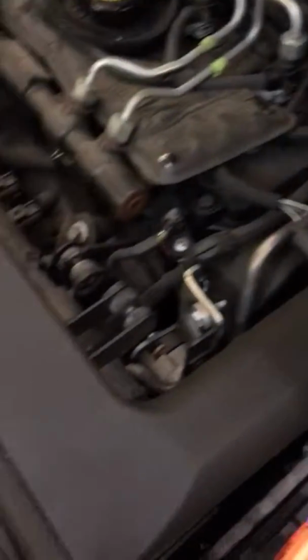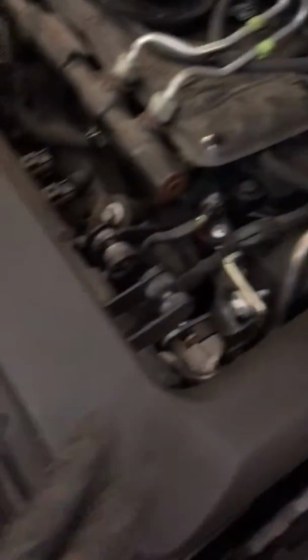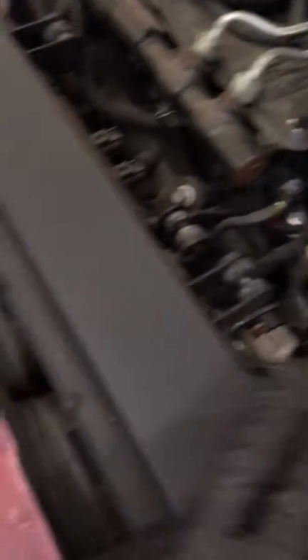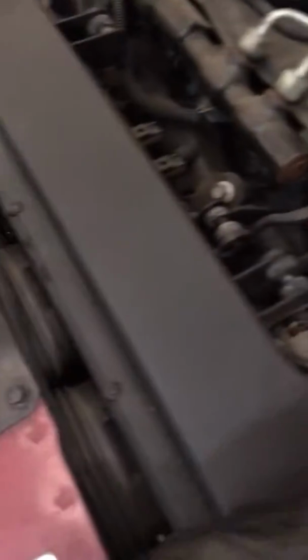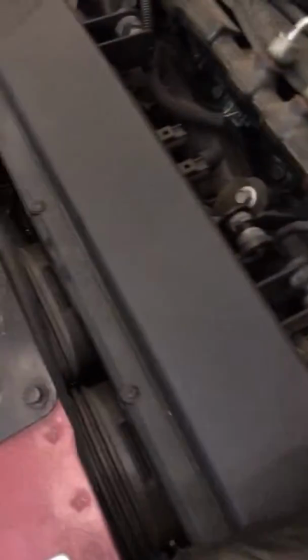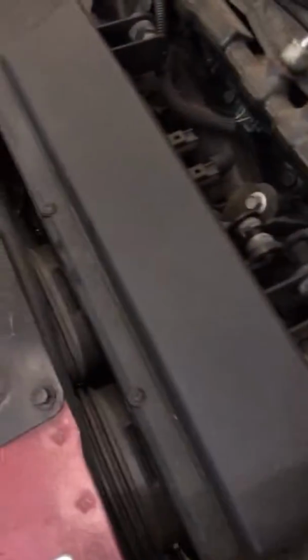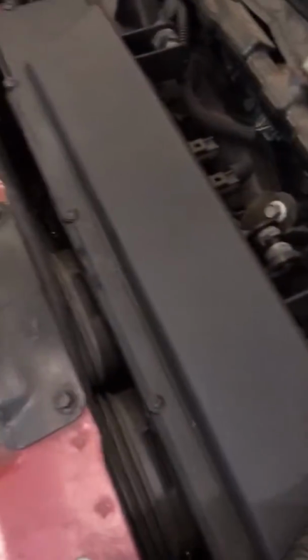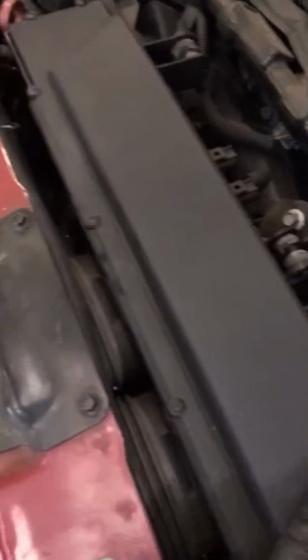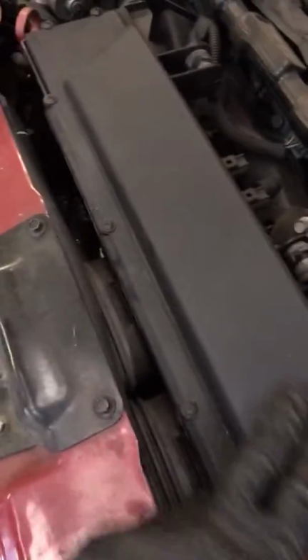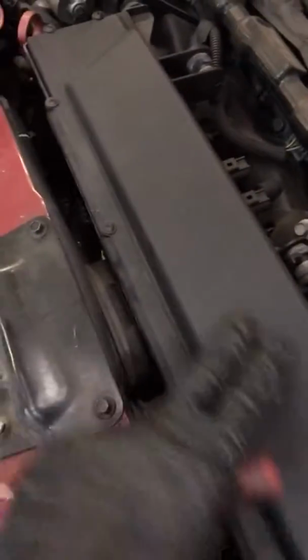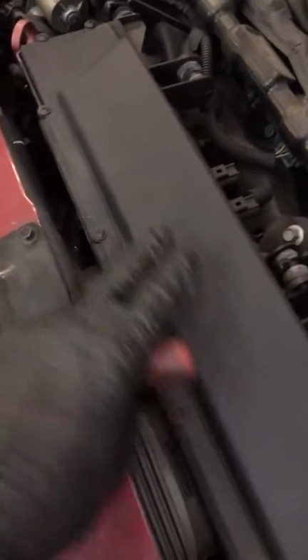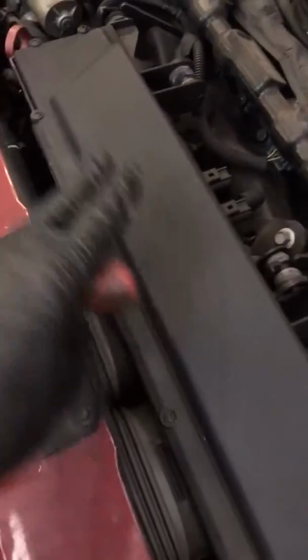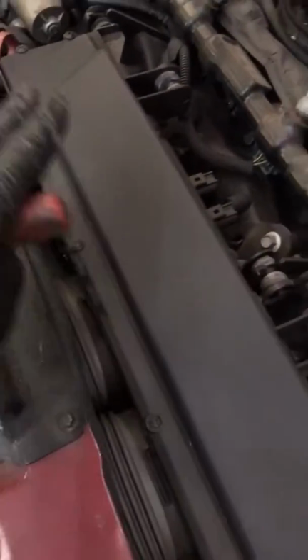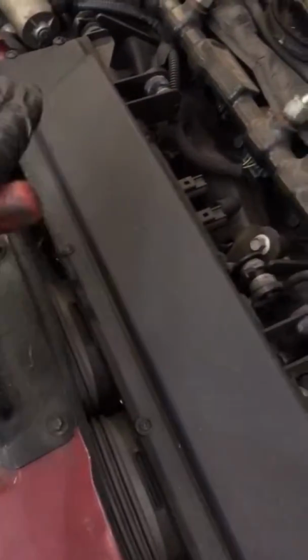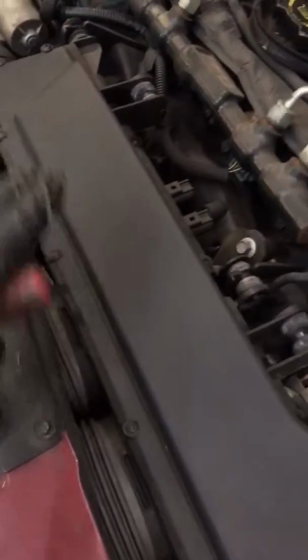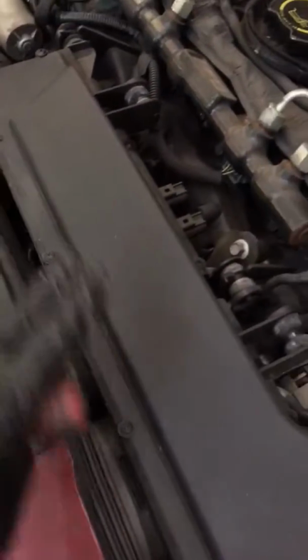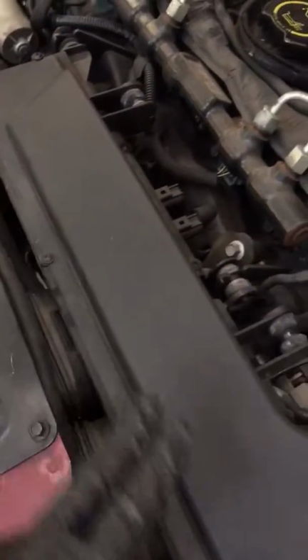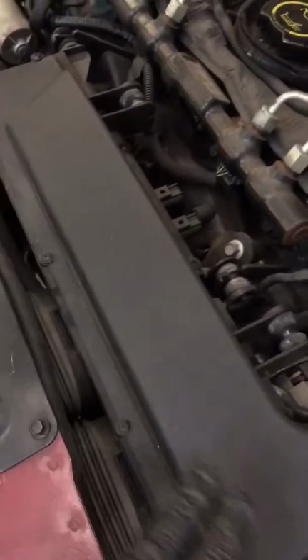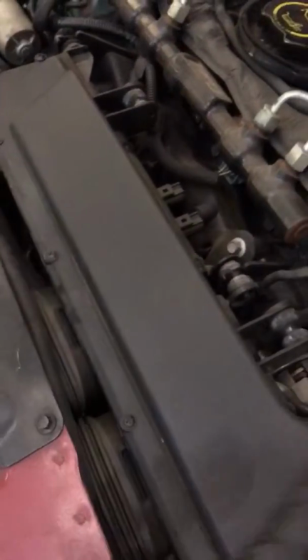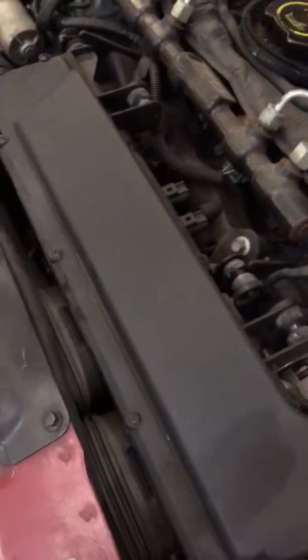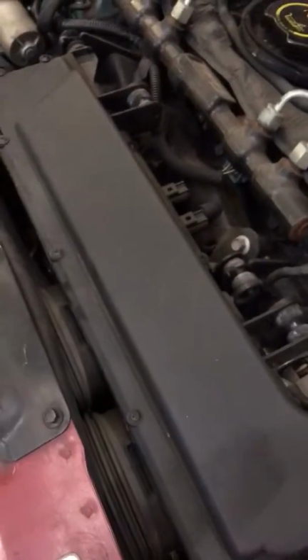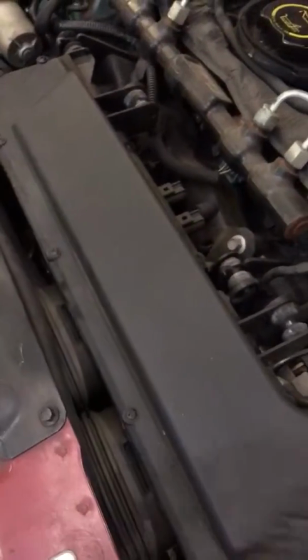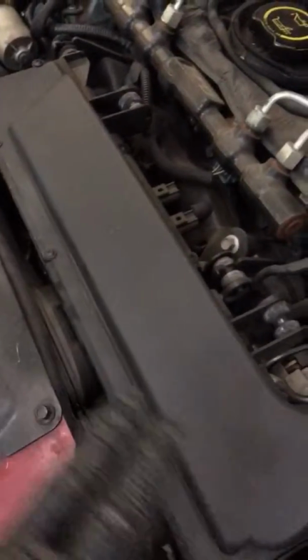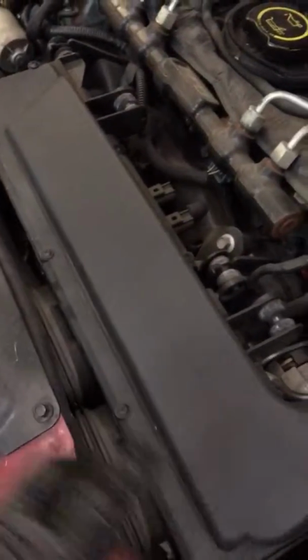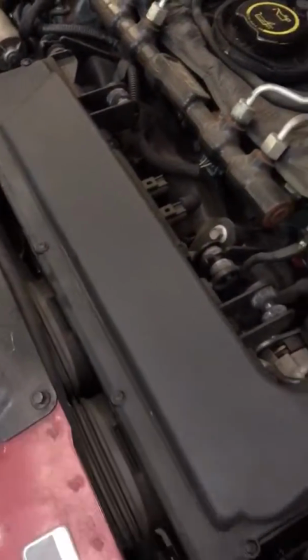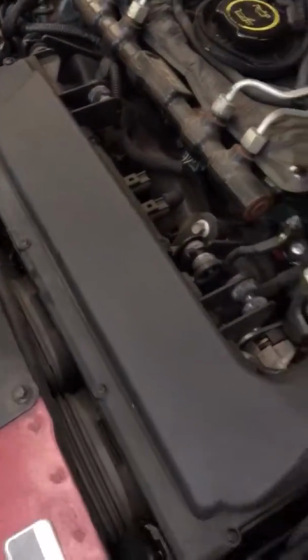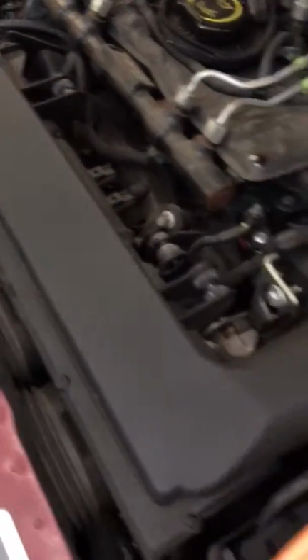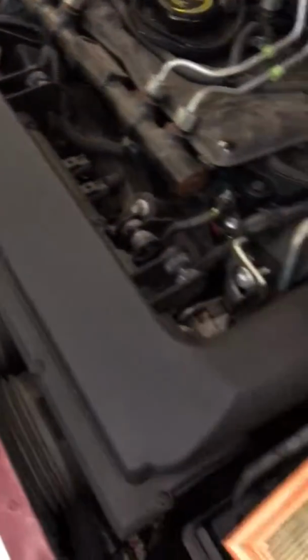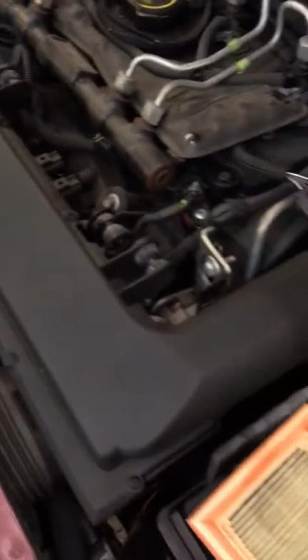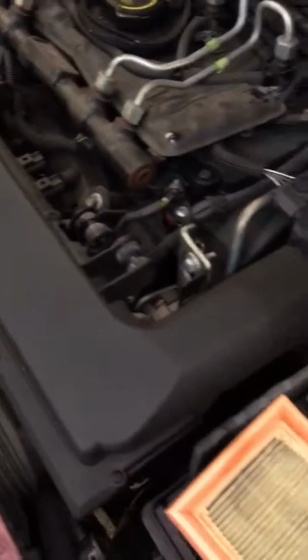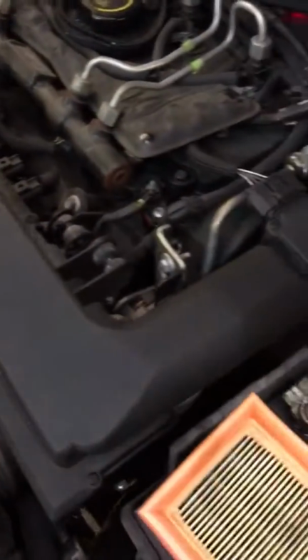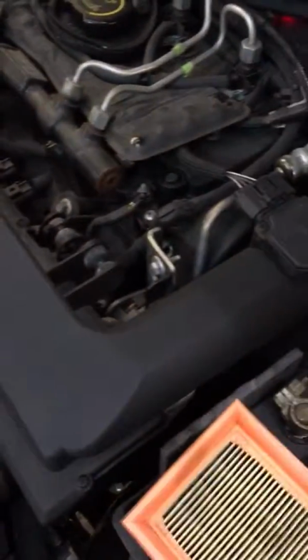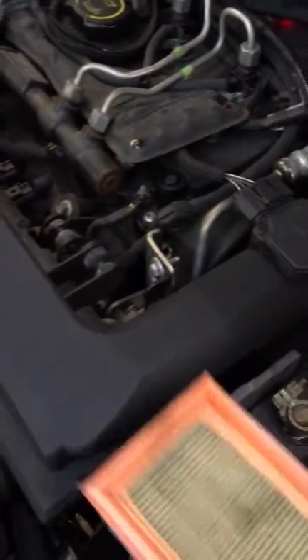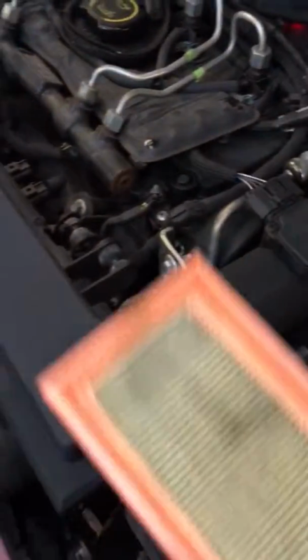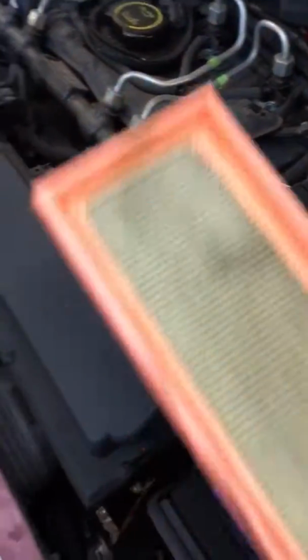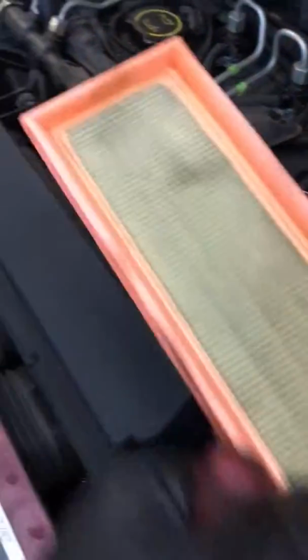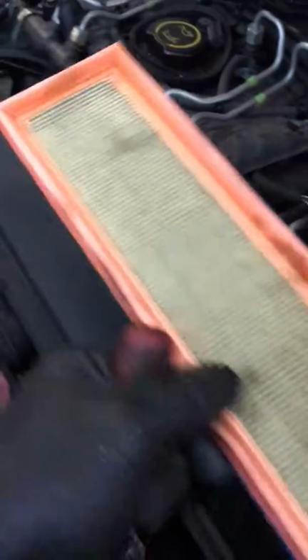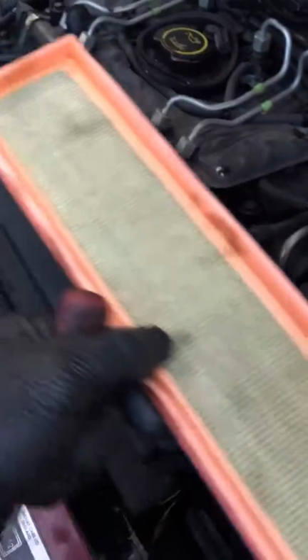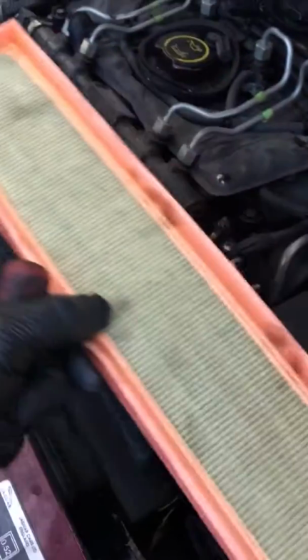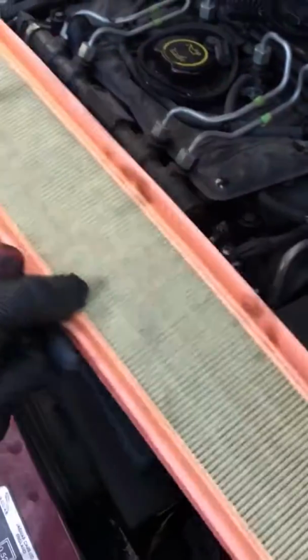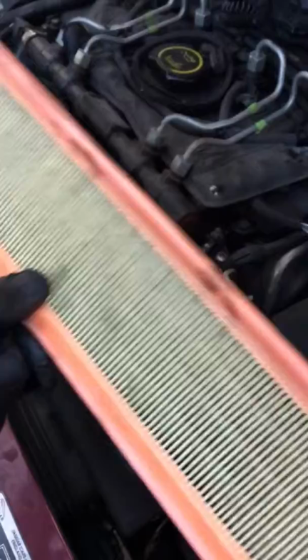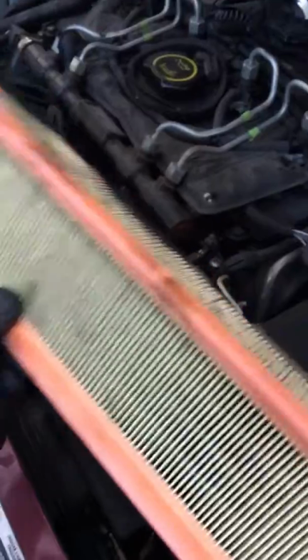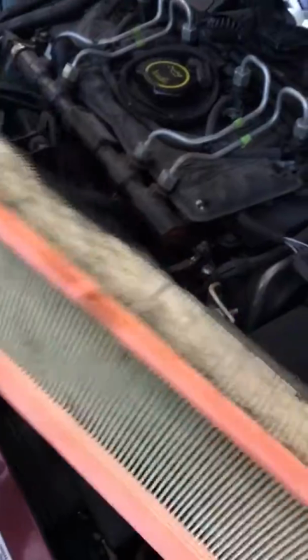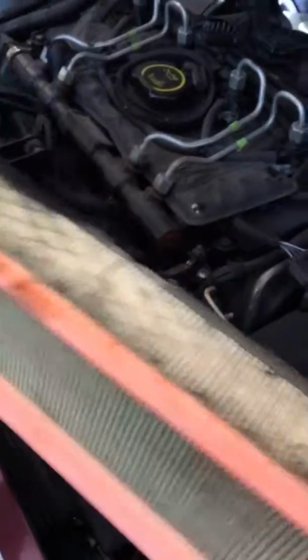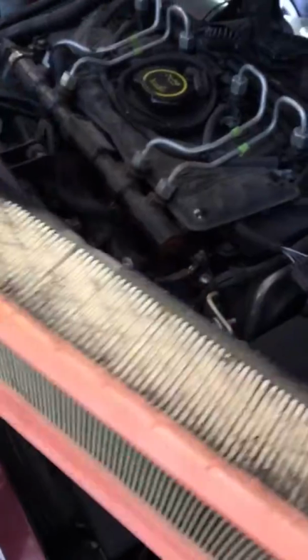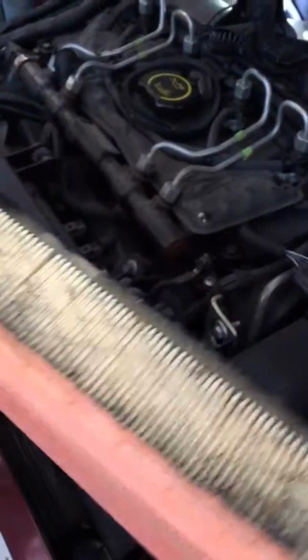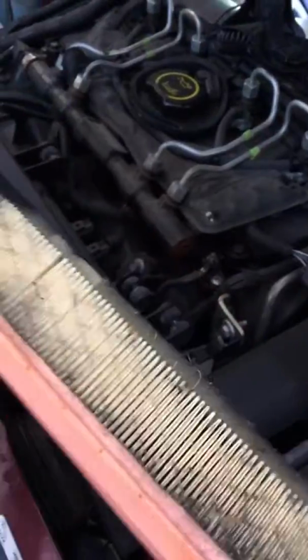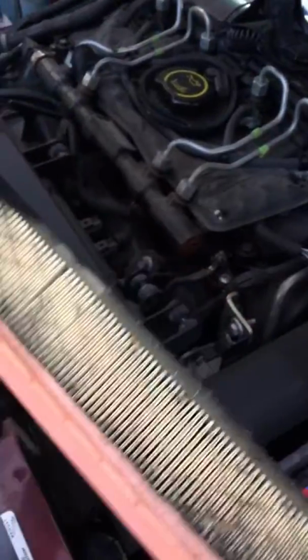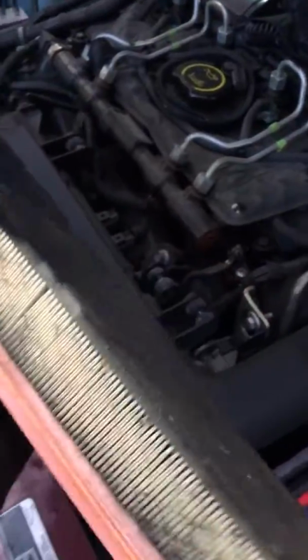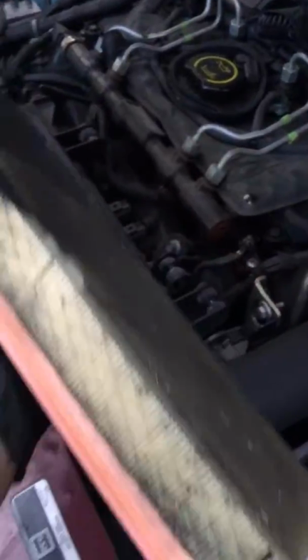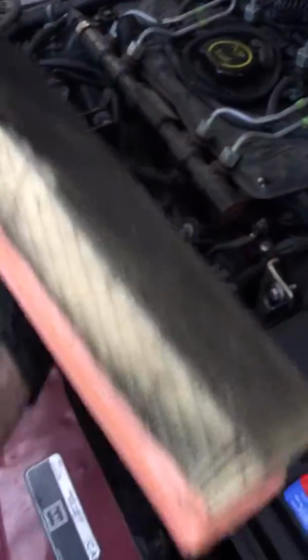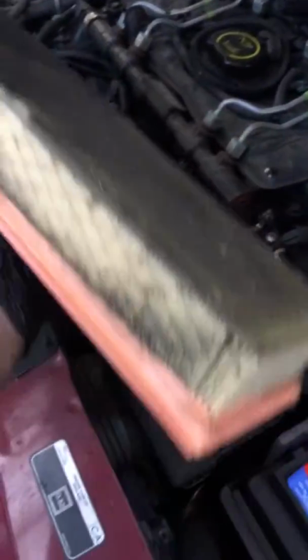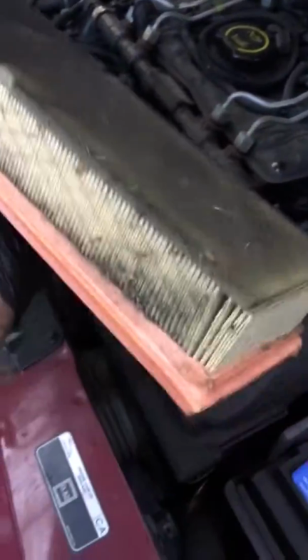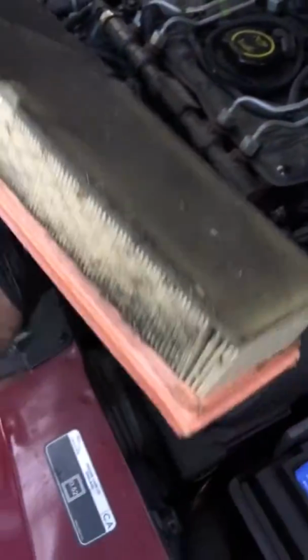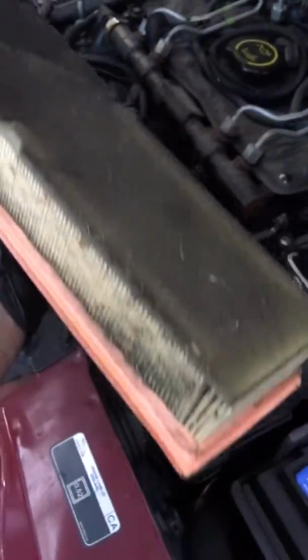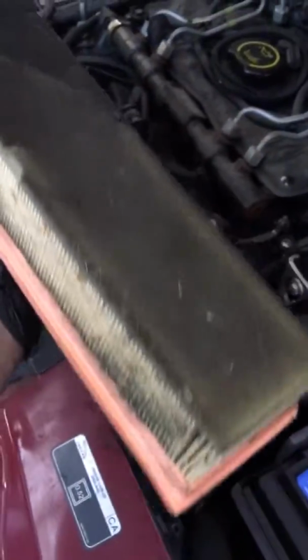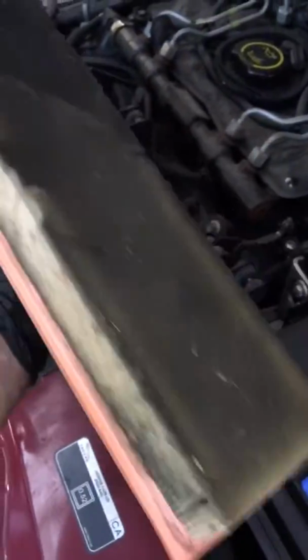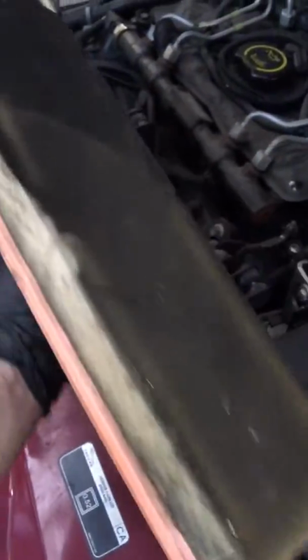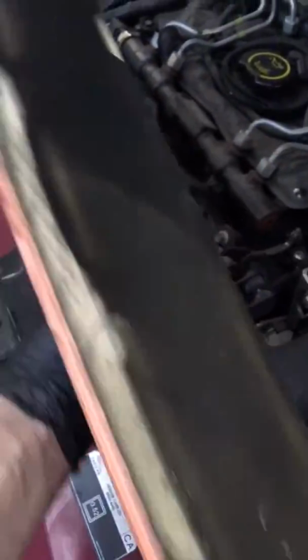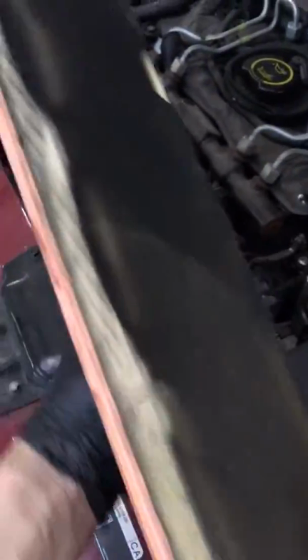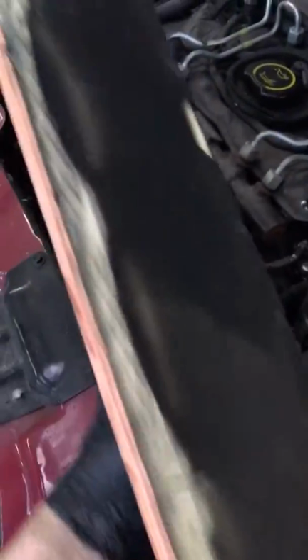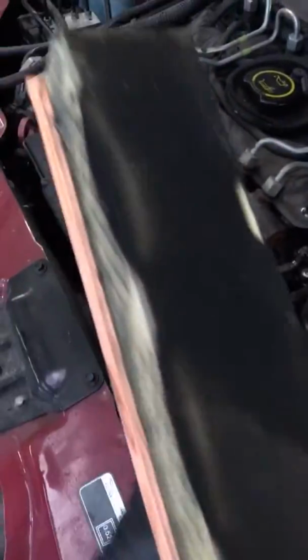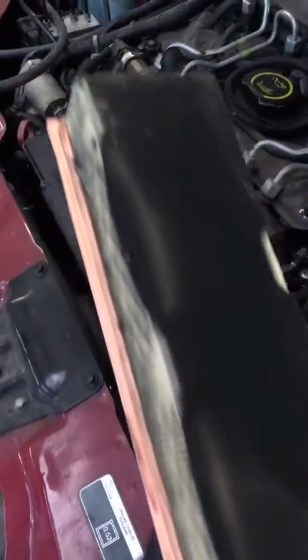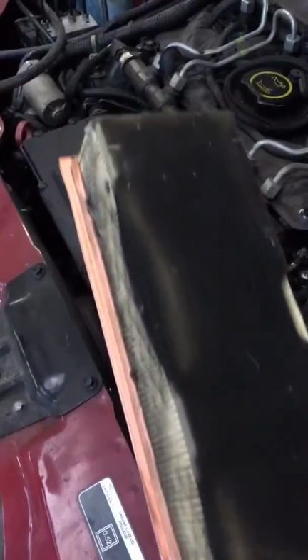Then you've got this chamber here, and that is where your air filter would go. This is the old one, as you can see — a little bit grimy.